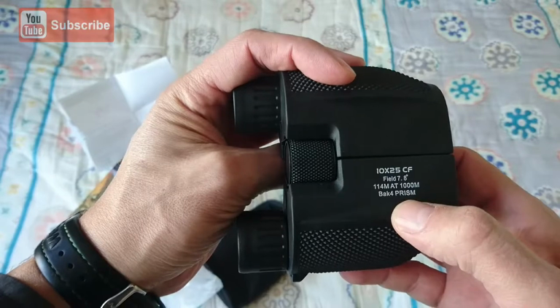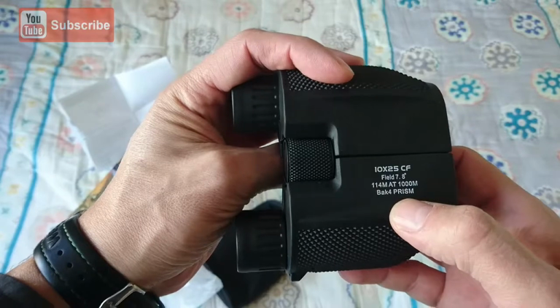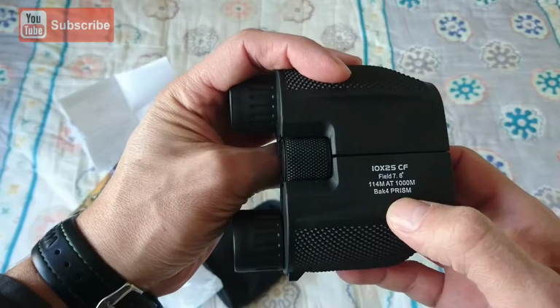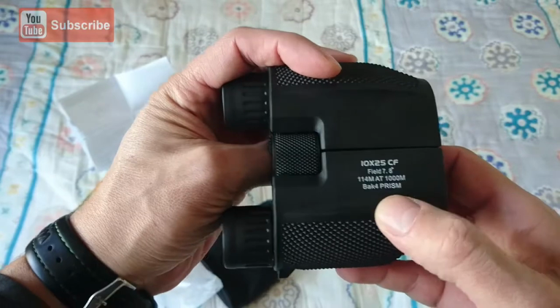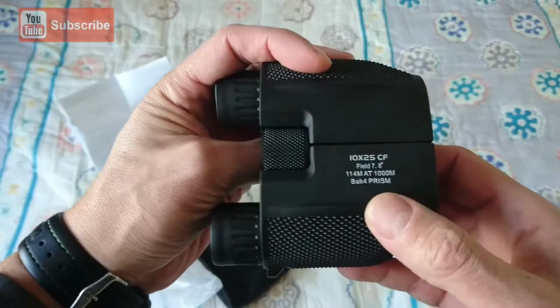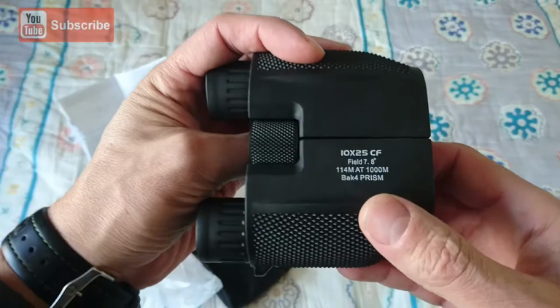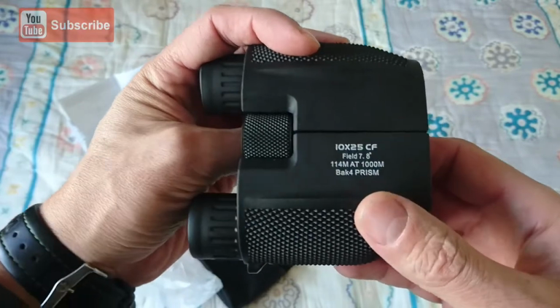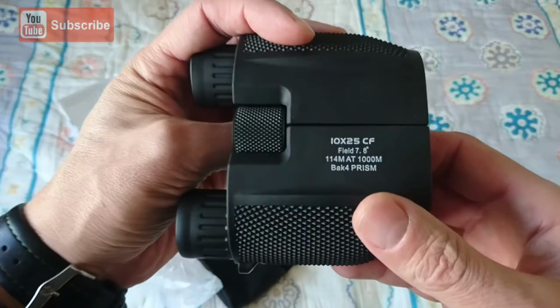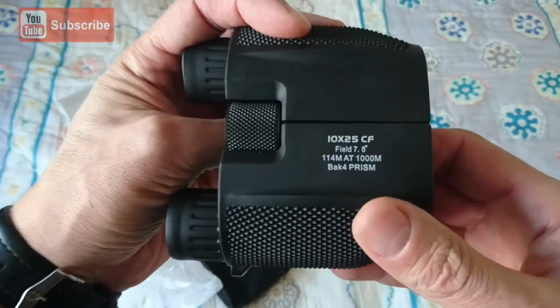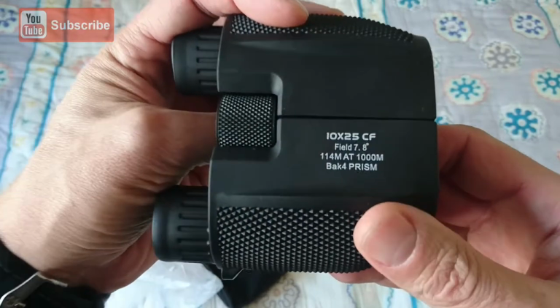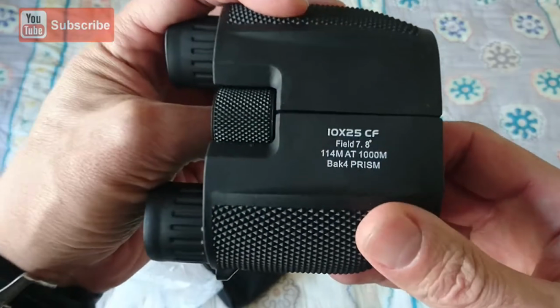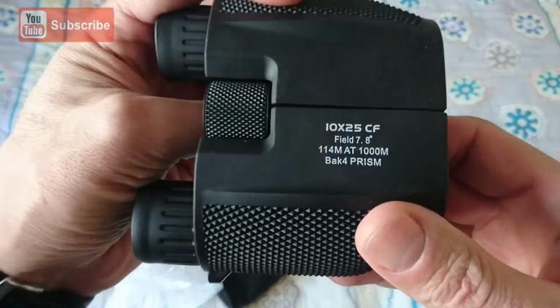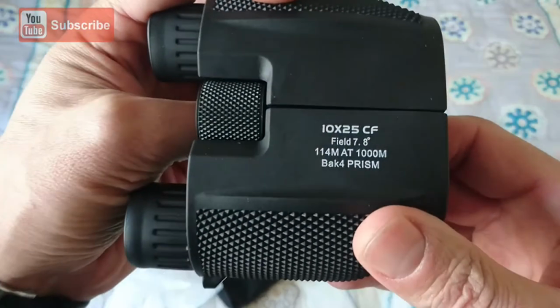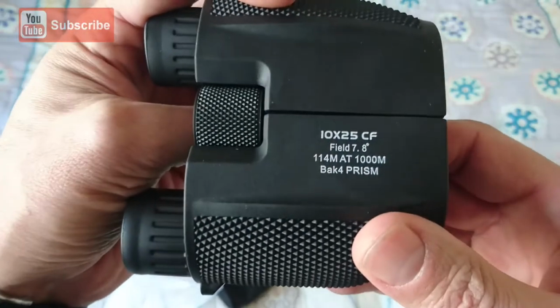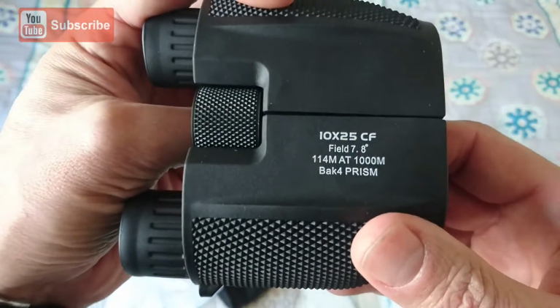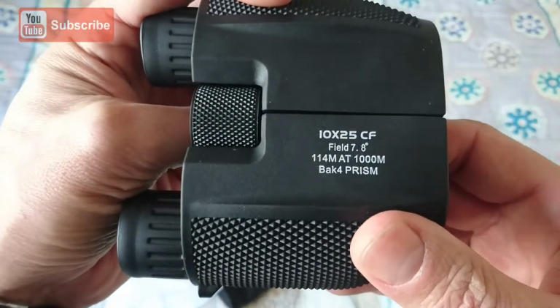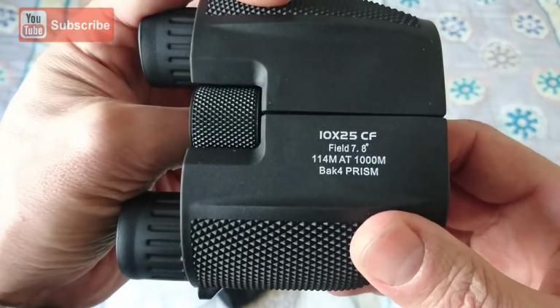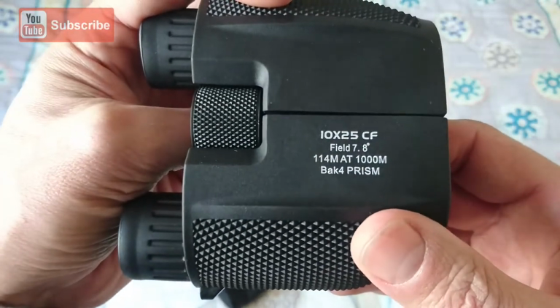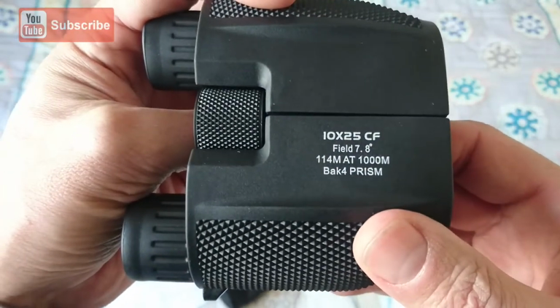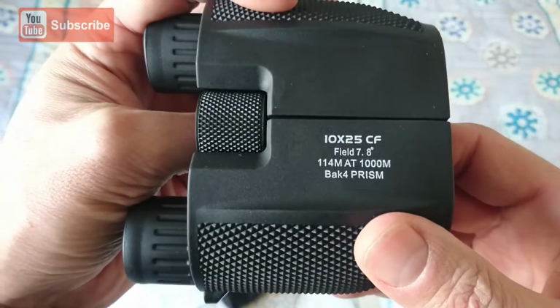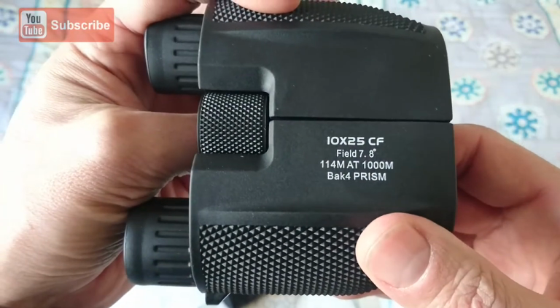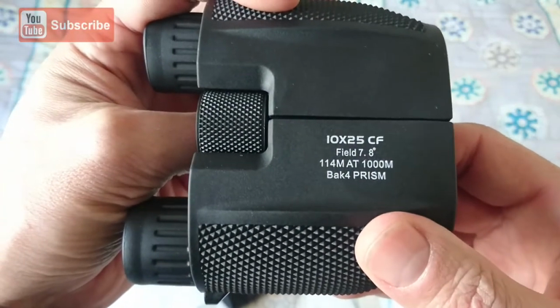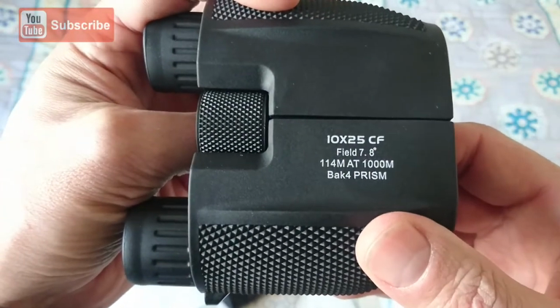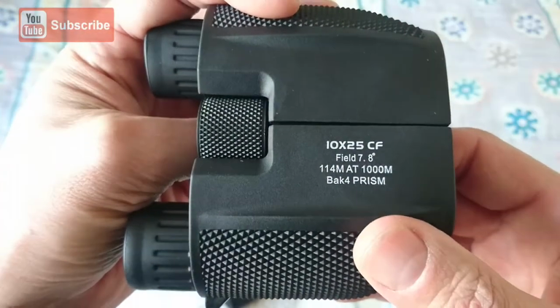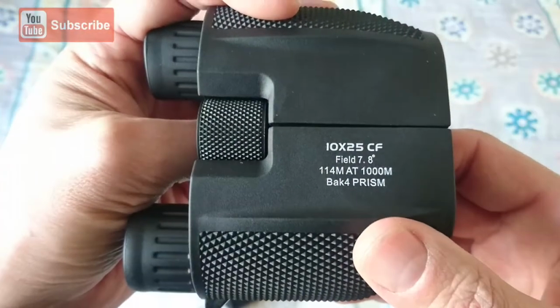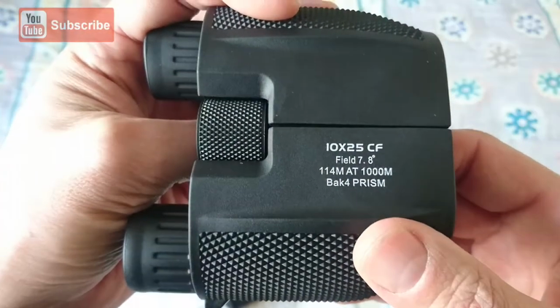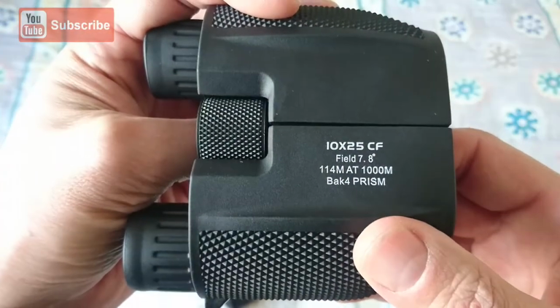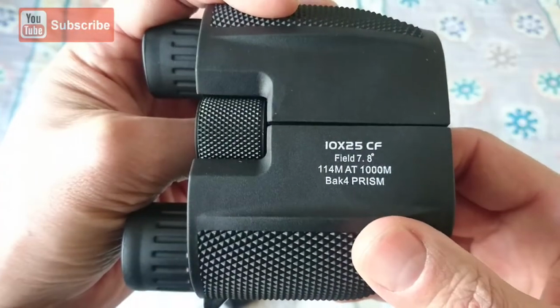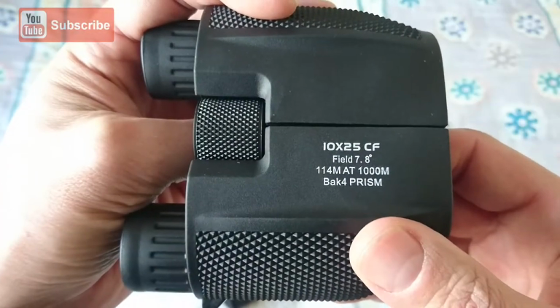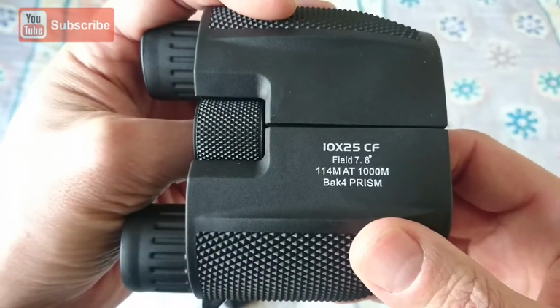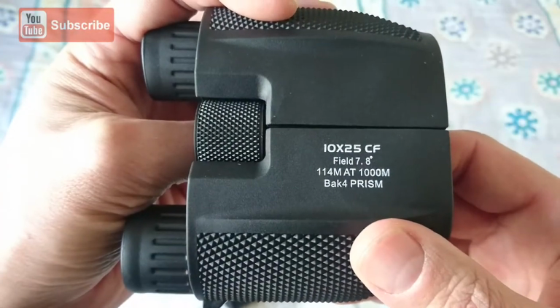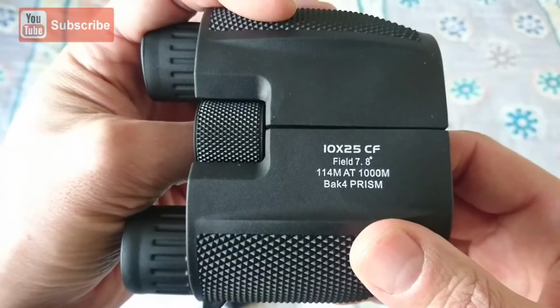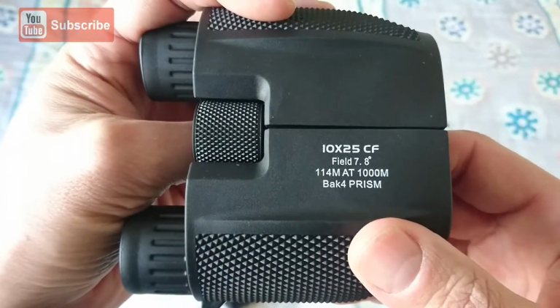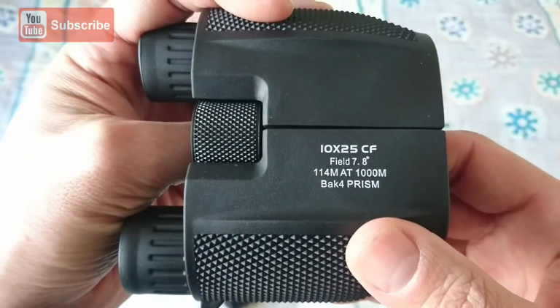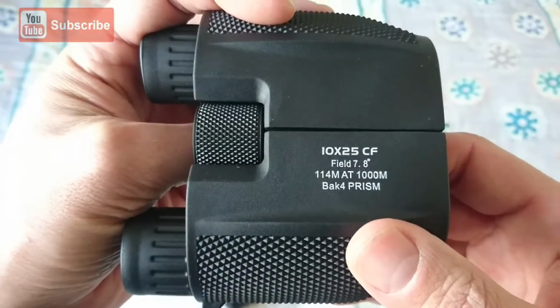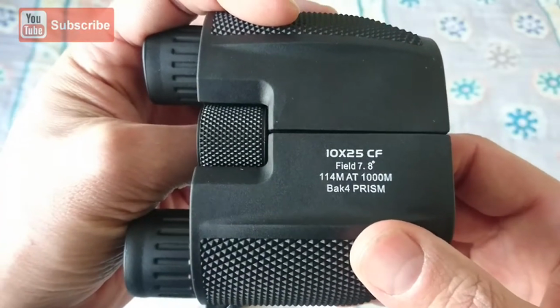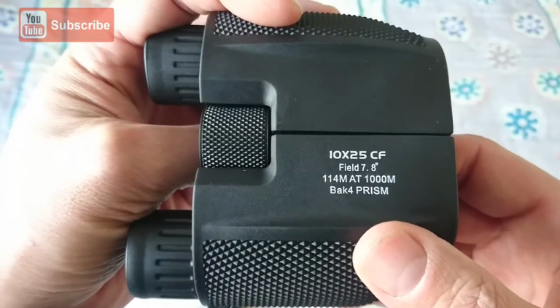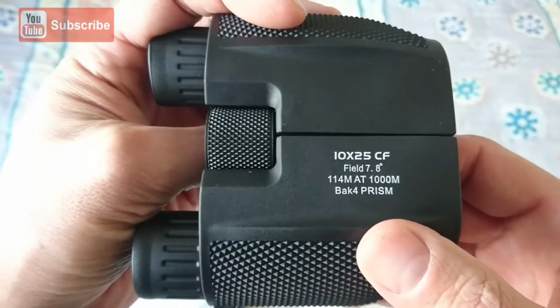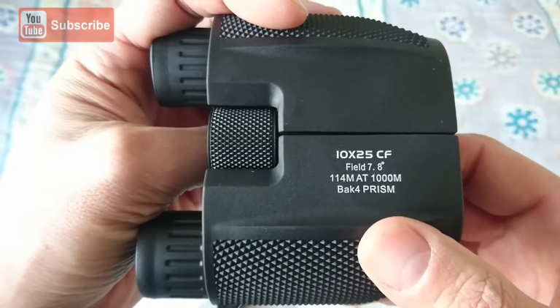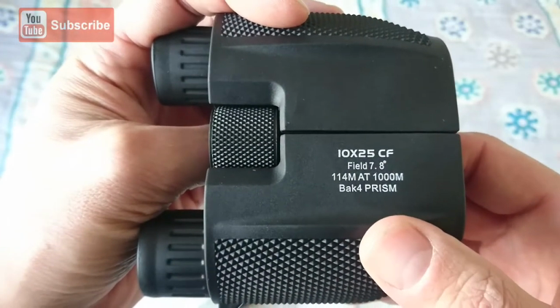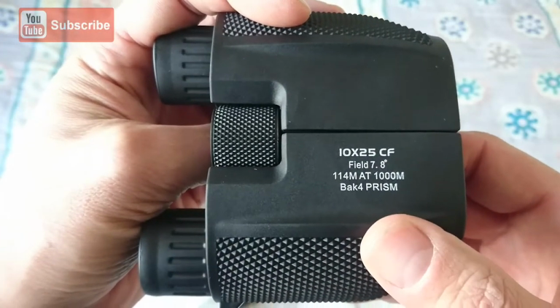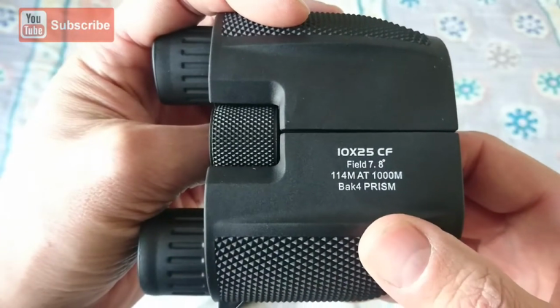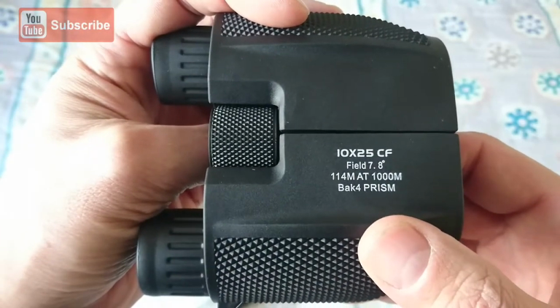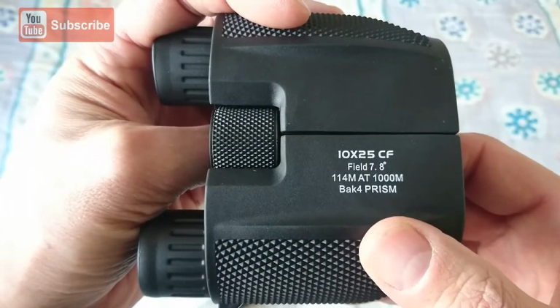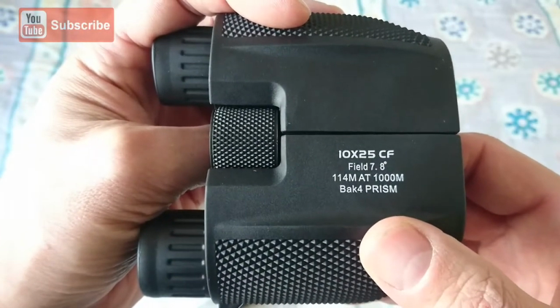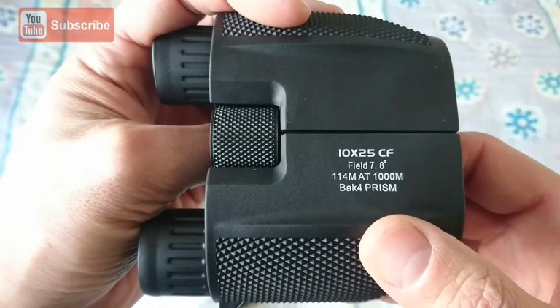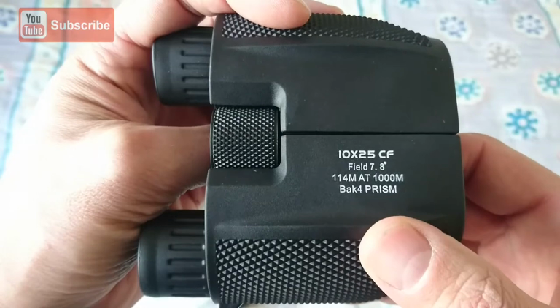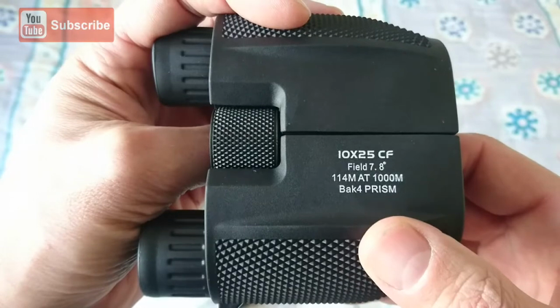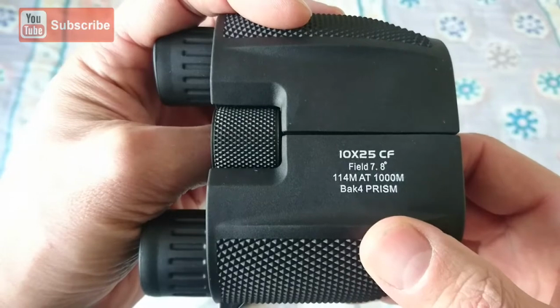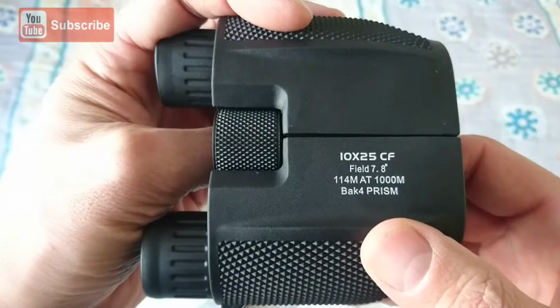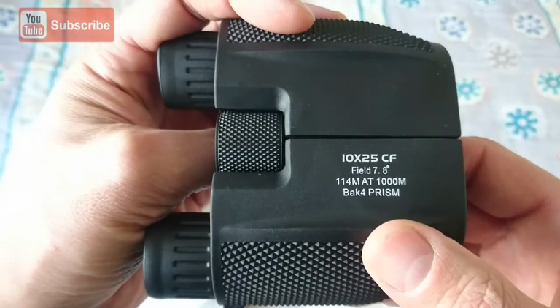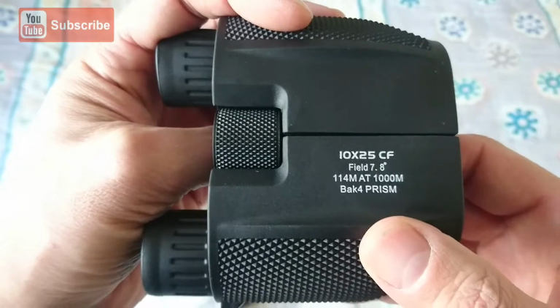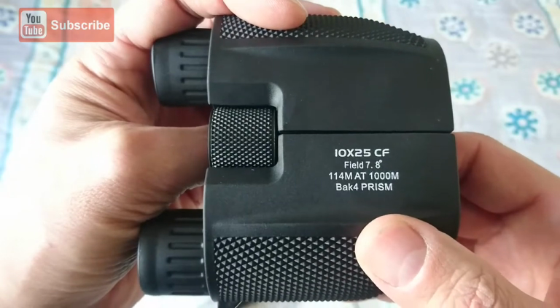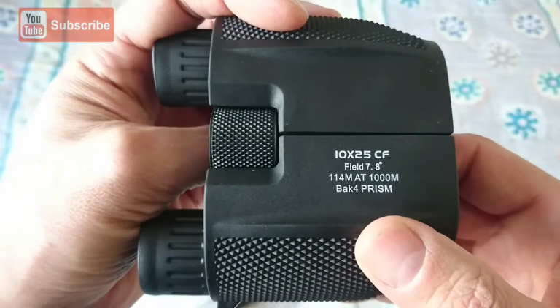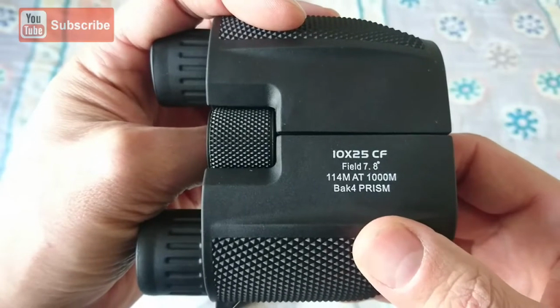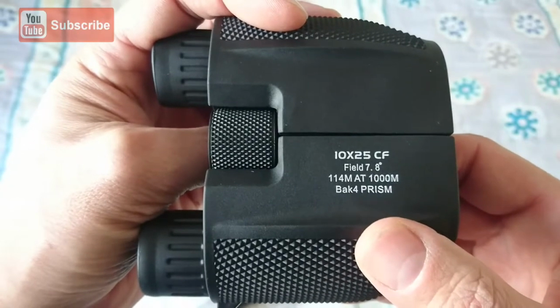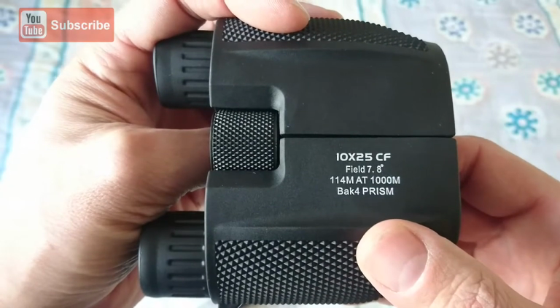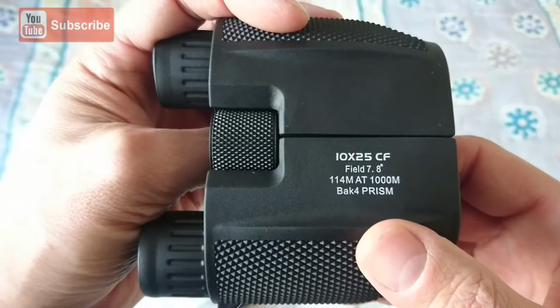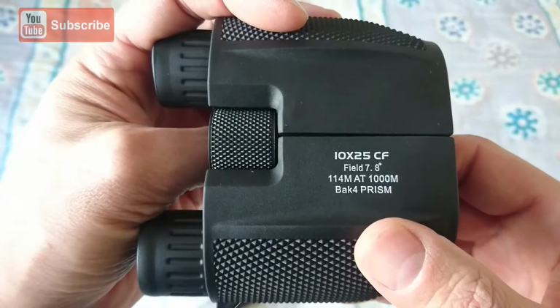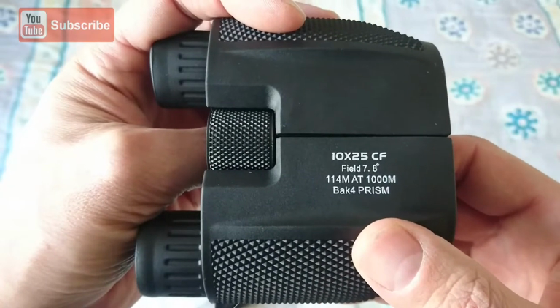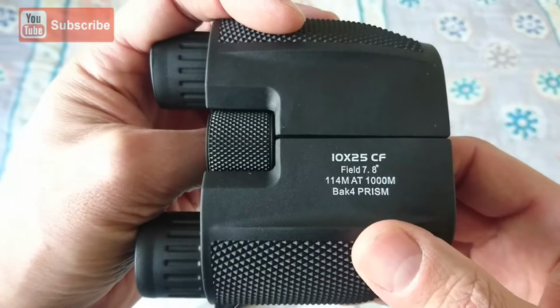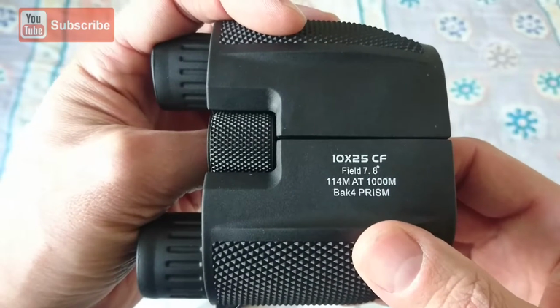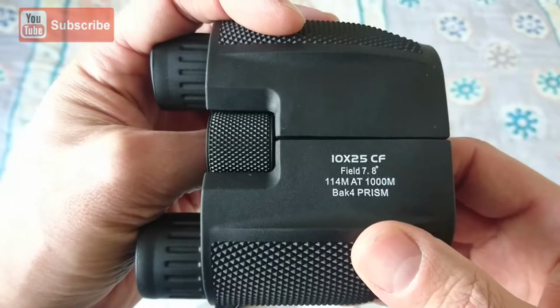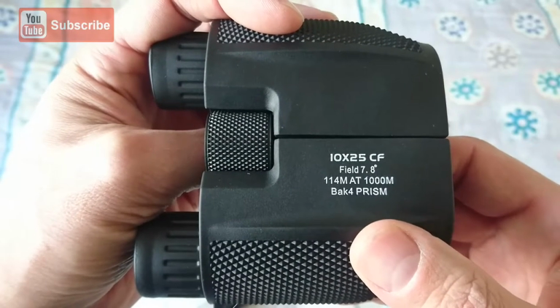Some information here on field of view. A BaK-4 prism — I'll have to check out what that means.